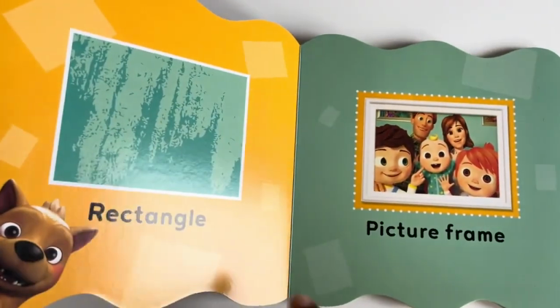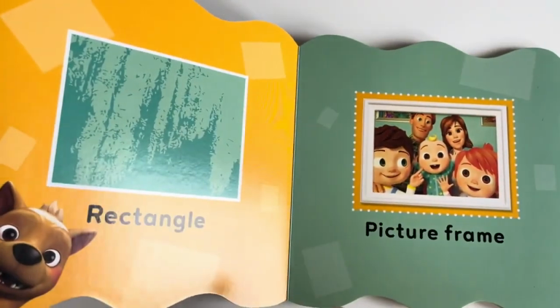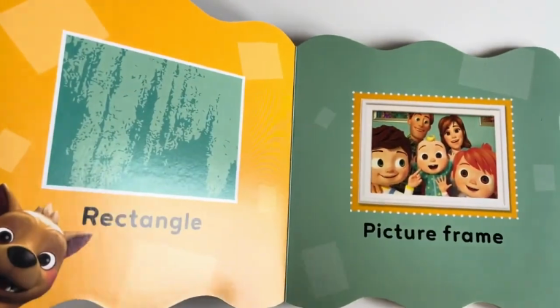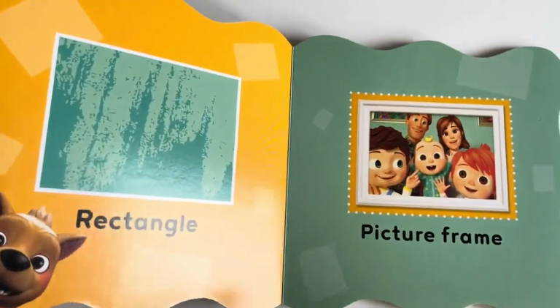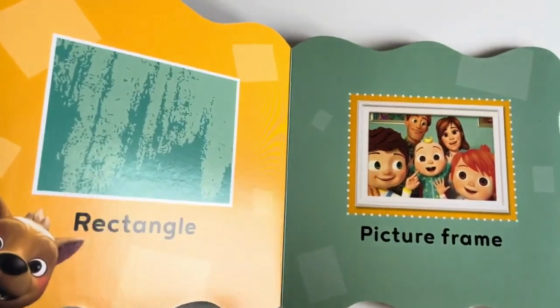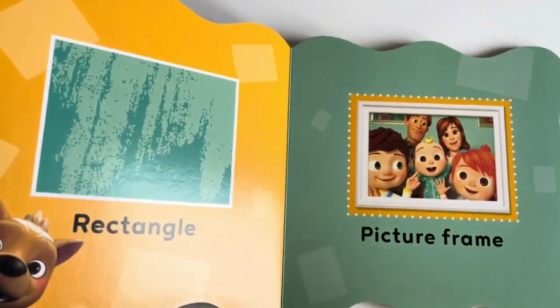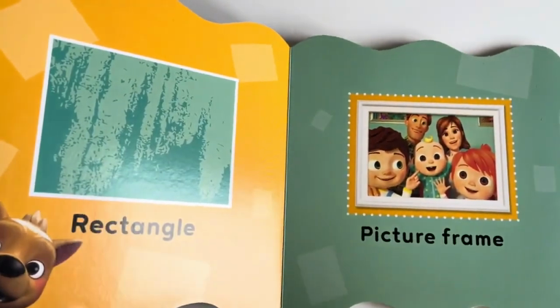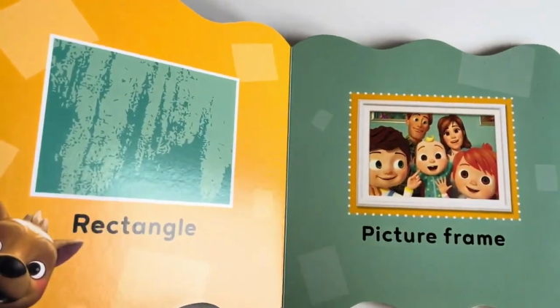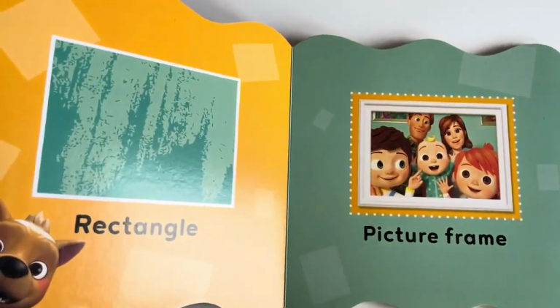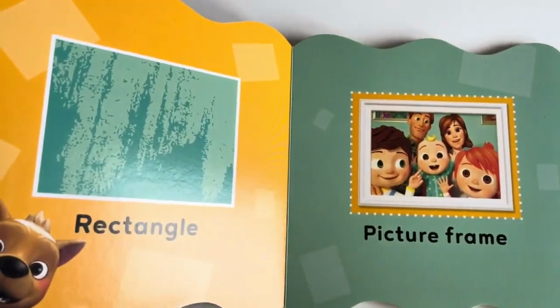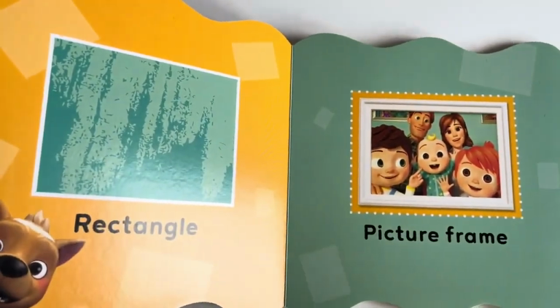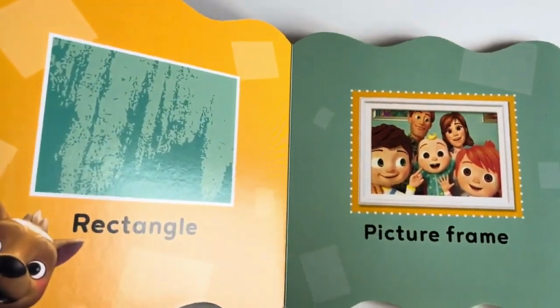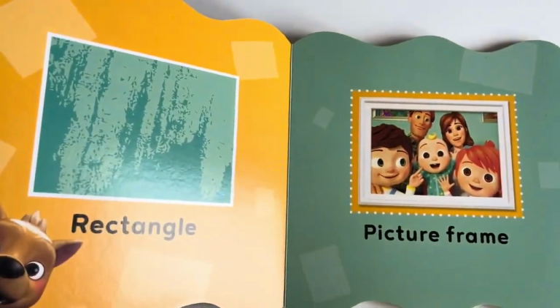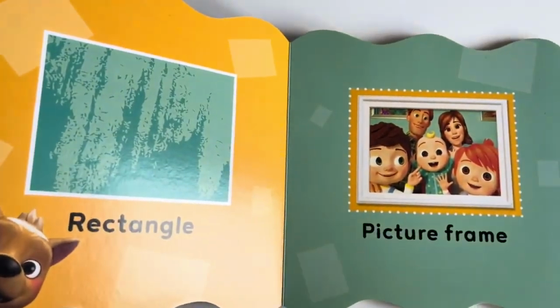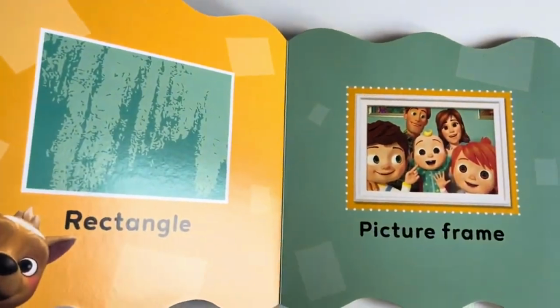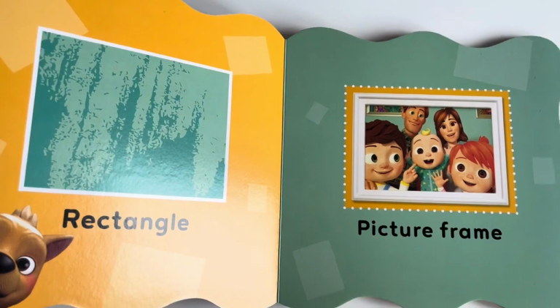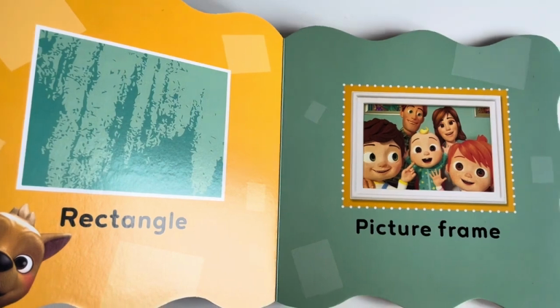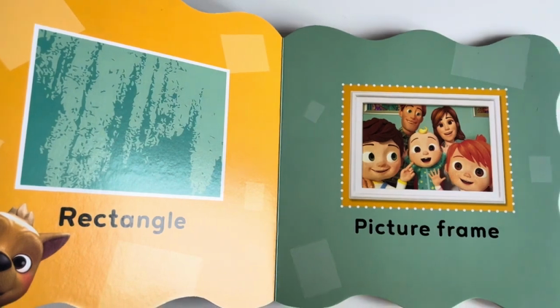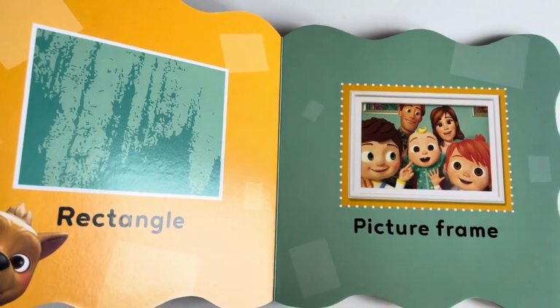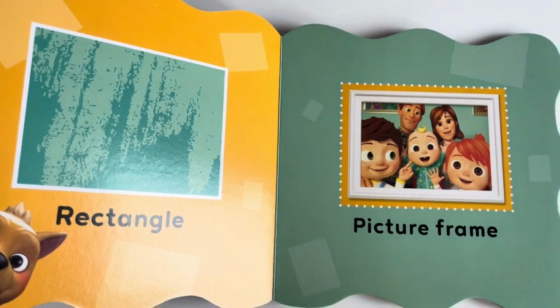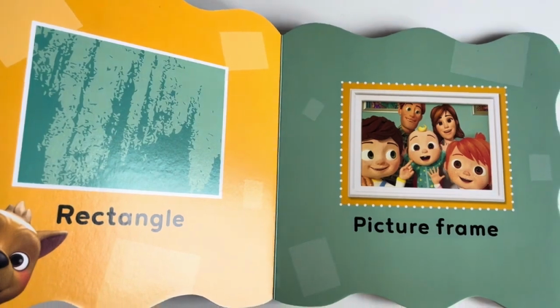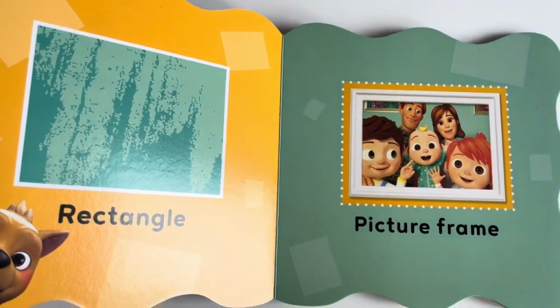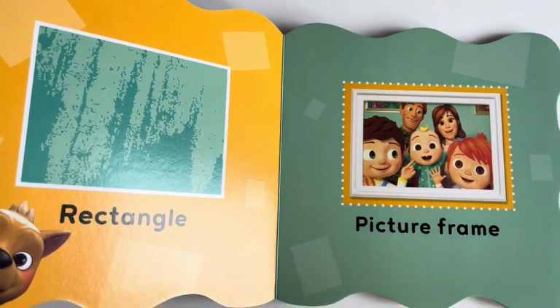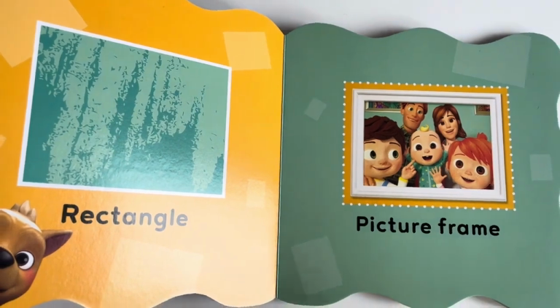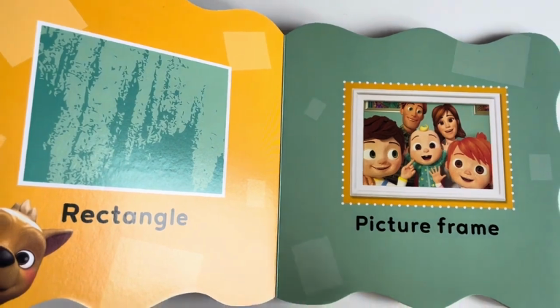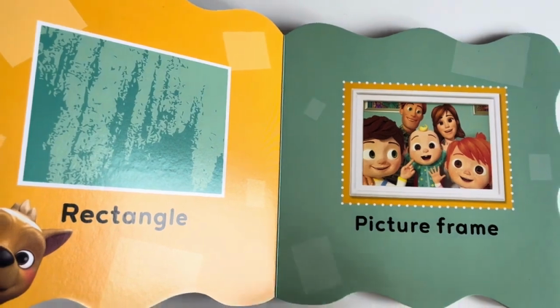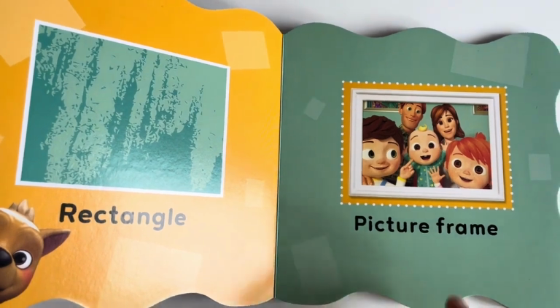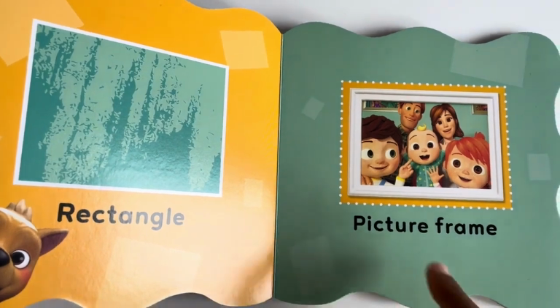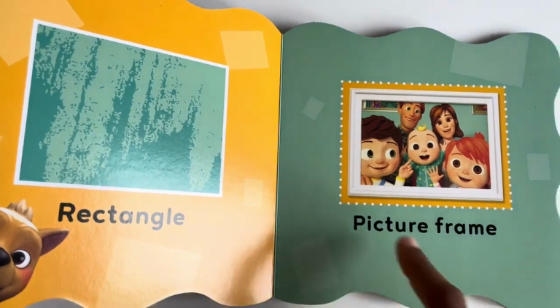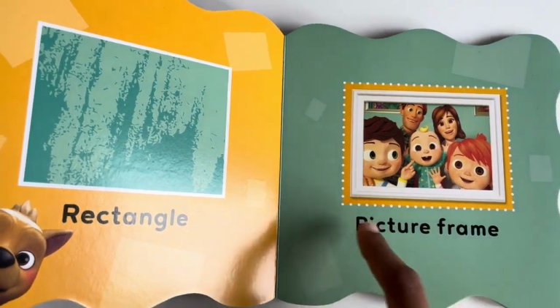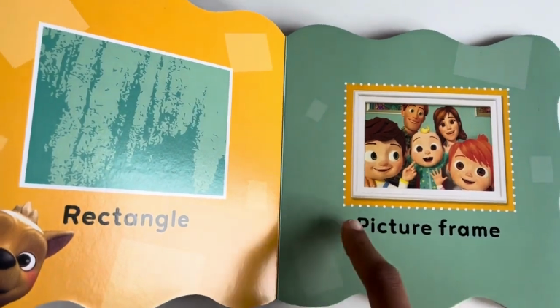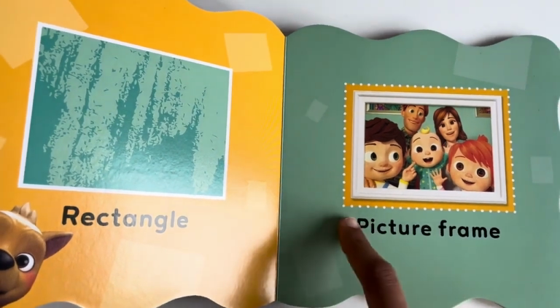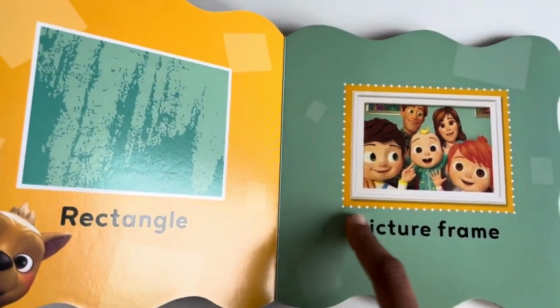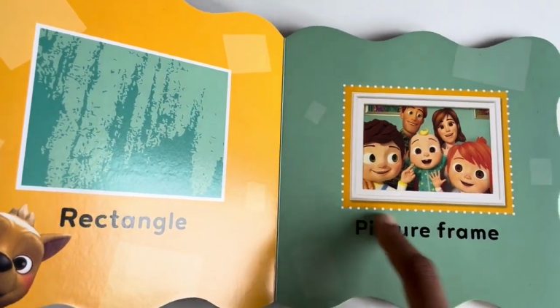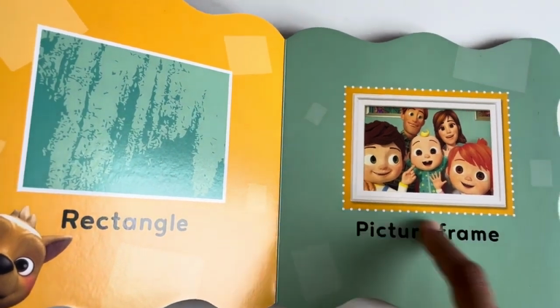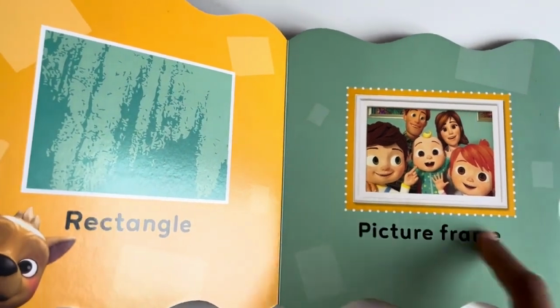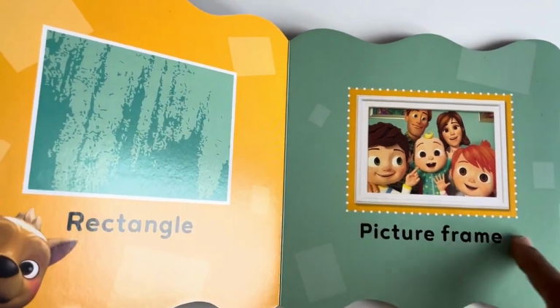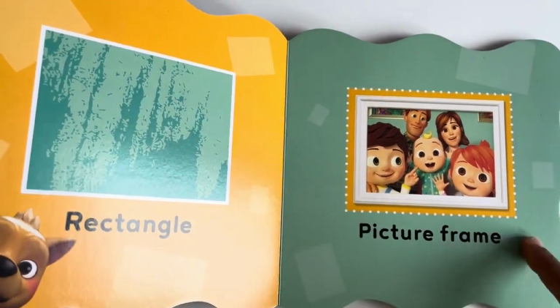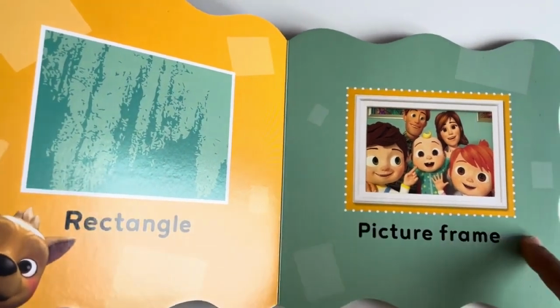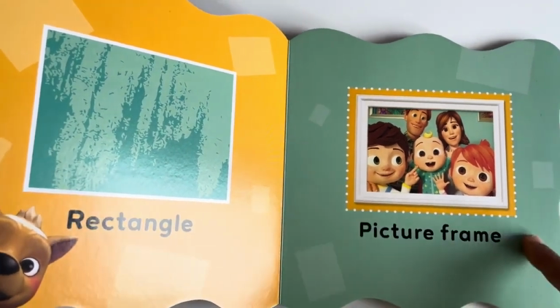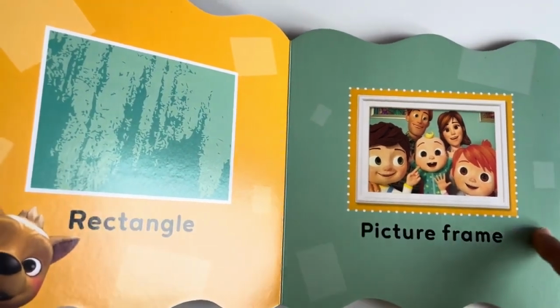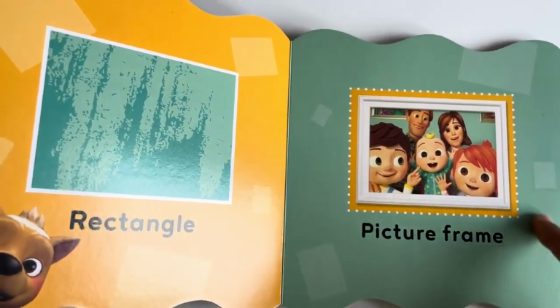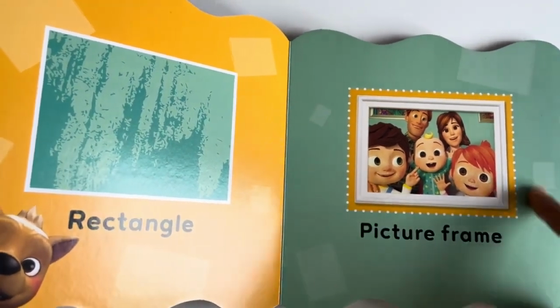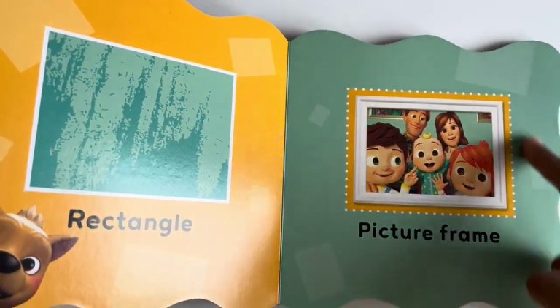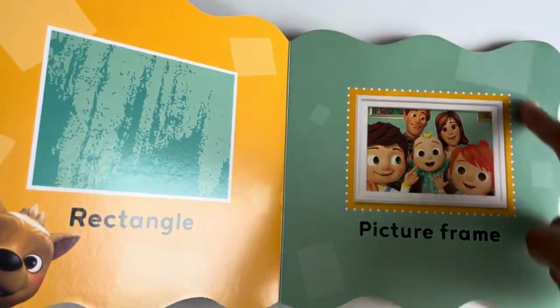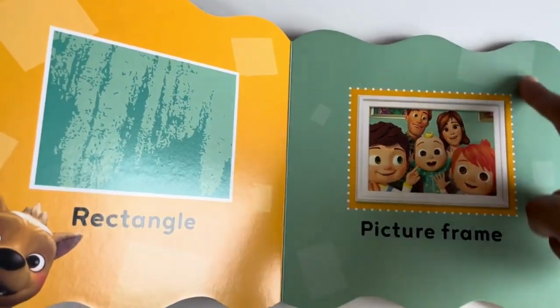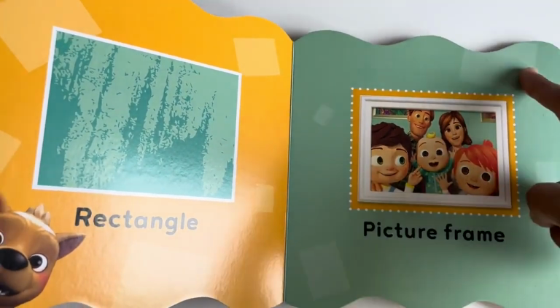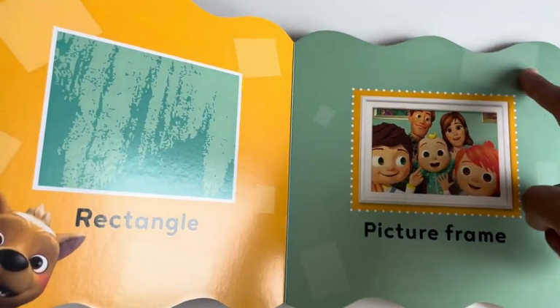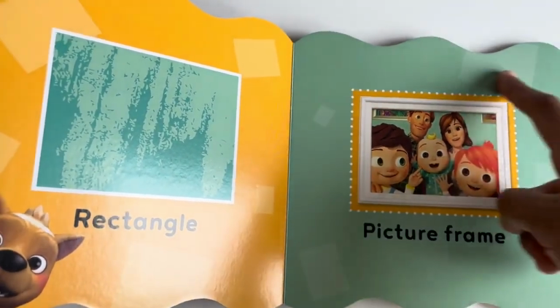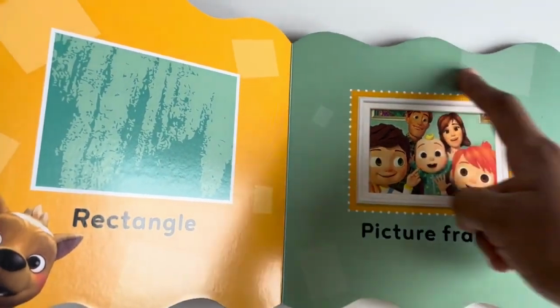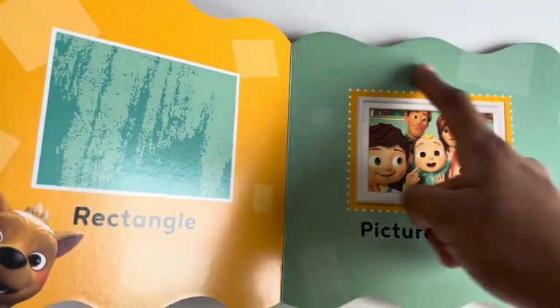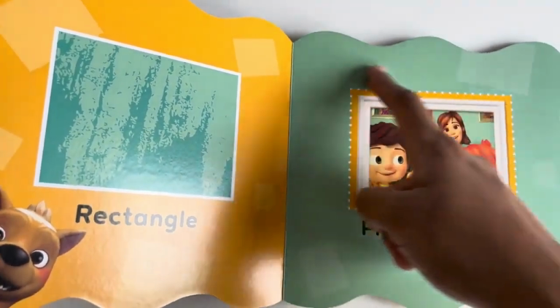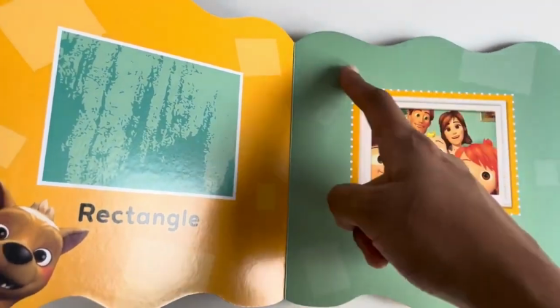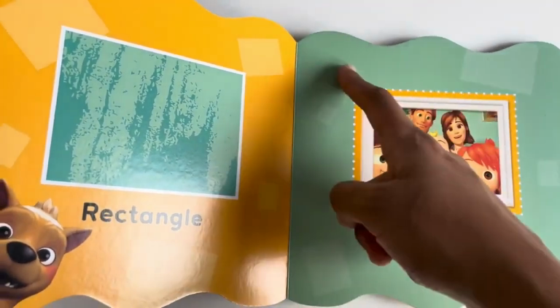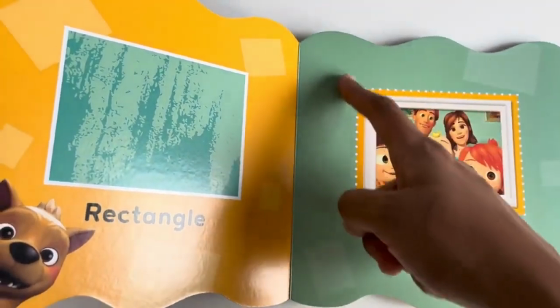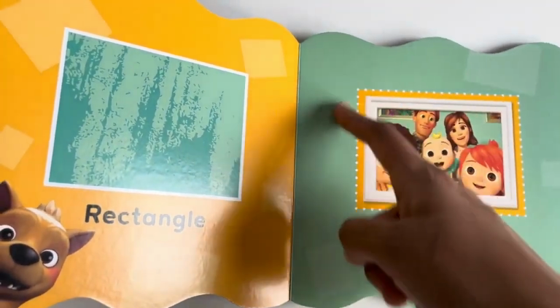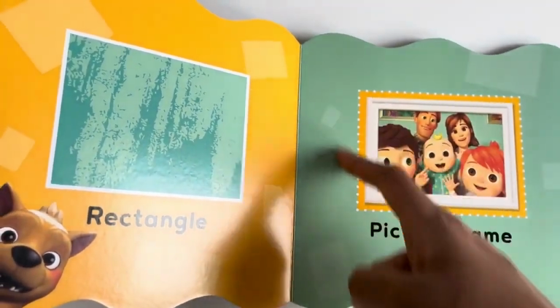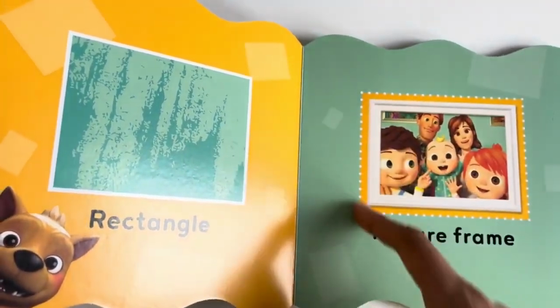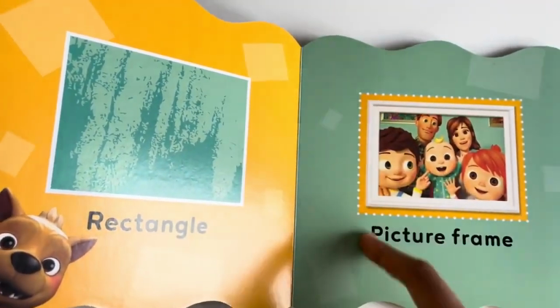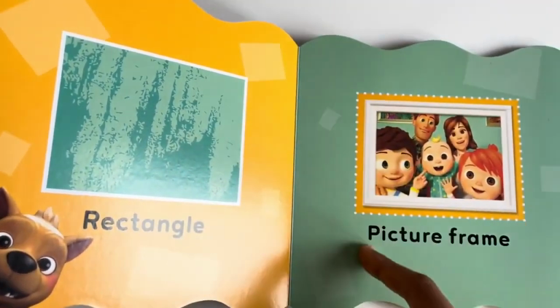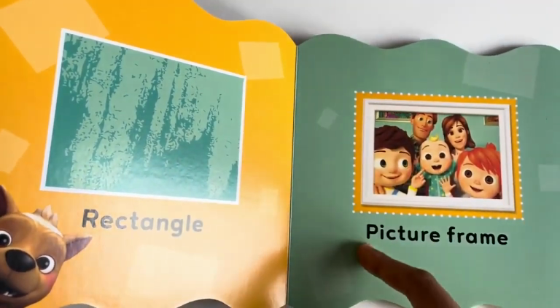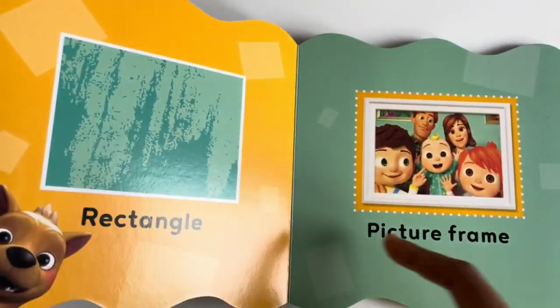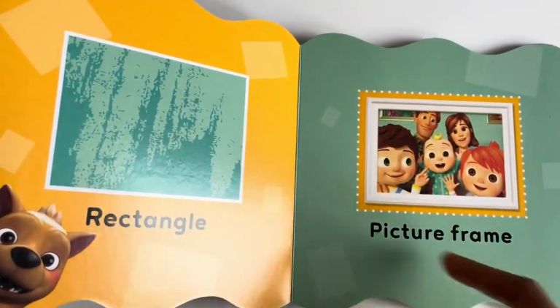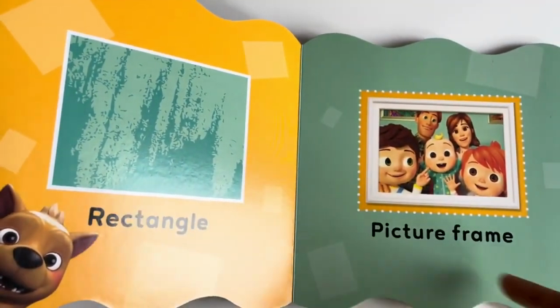Rectangle. A picture frame is a rectangle.